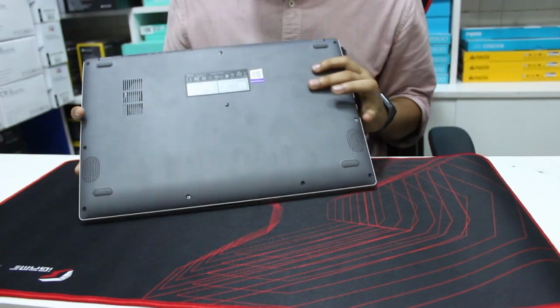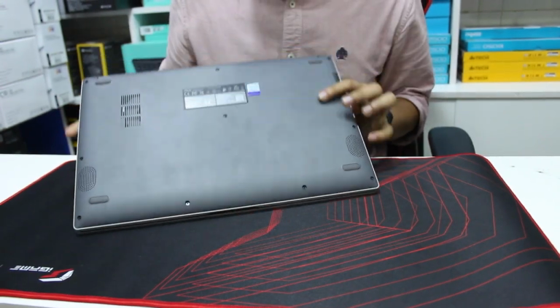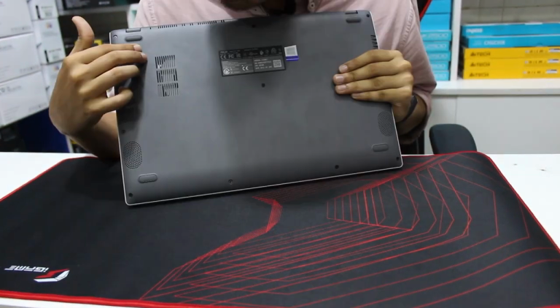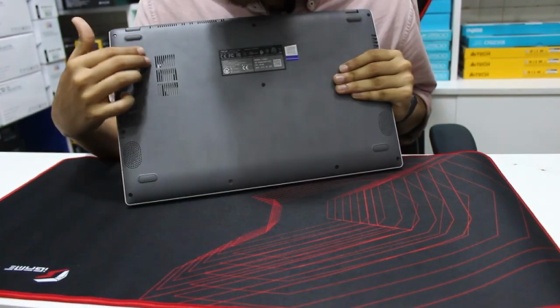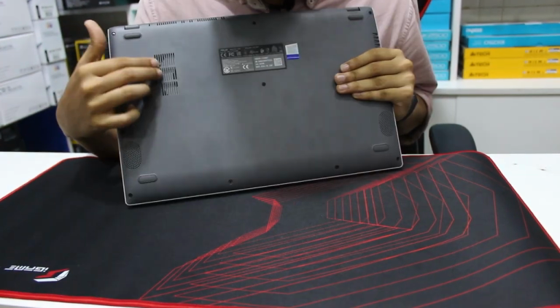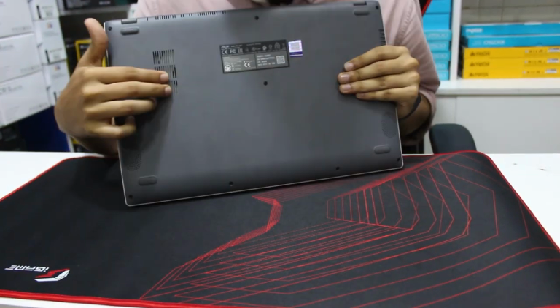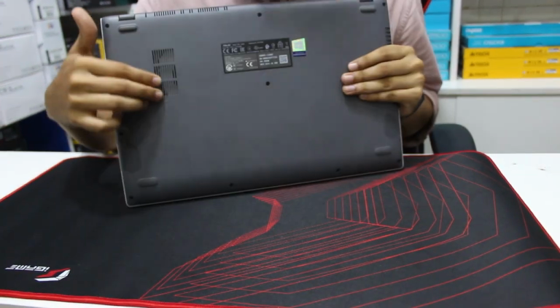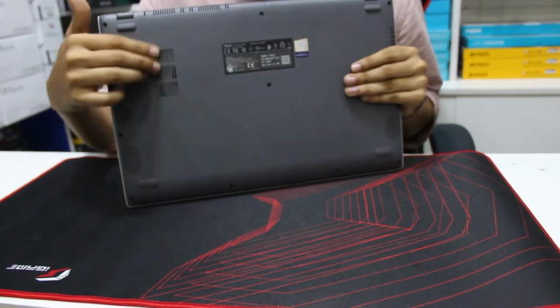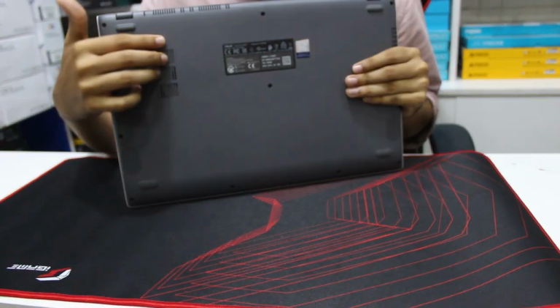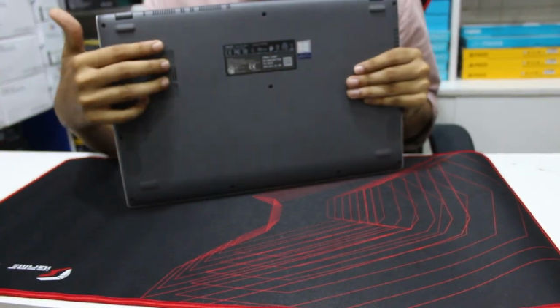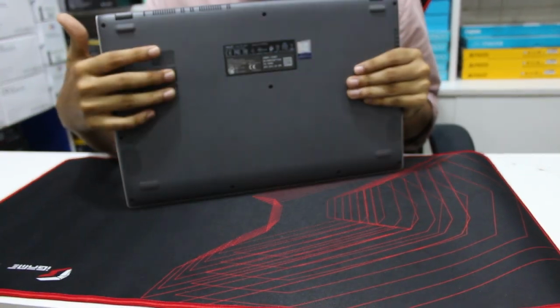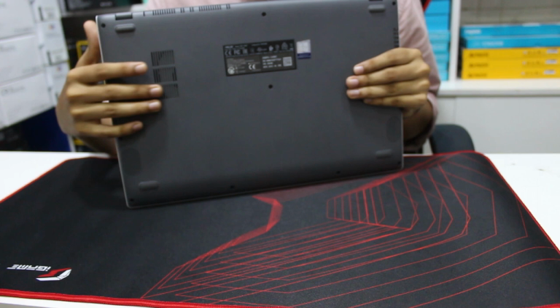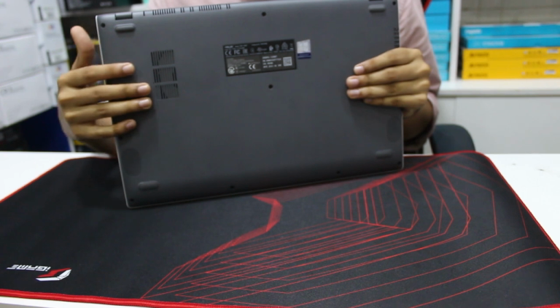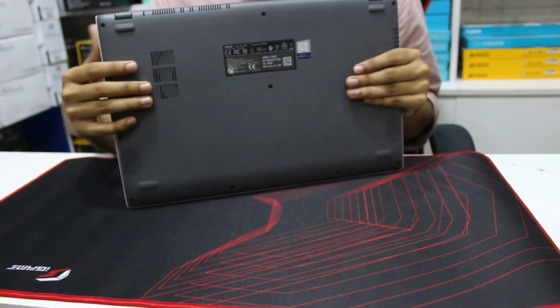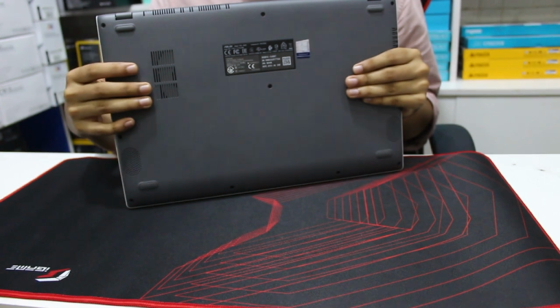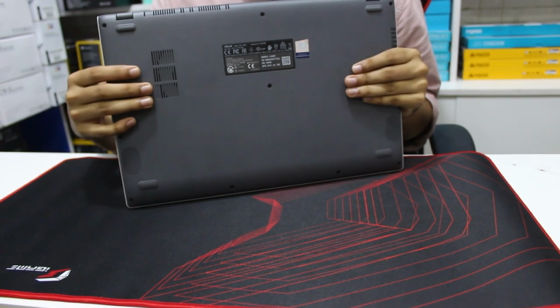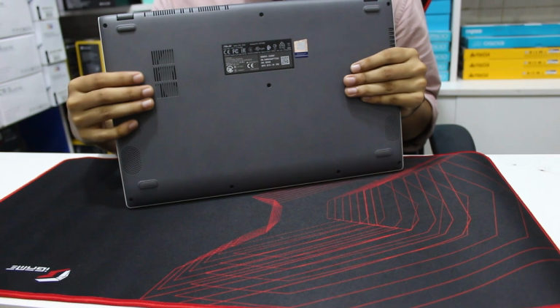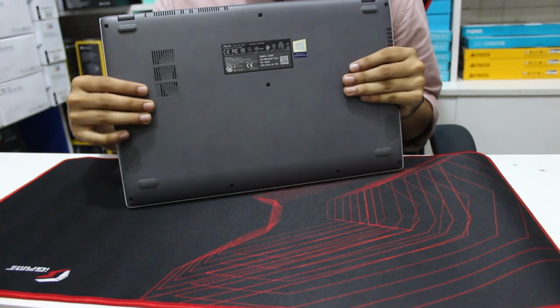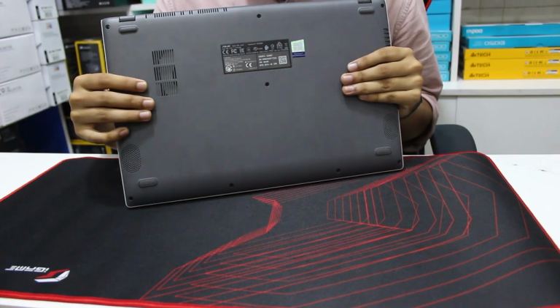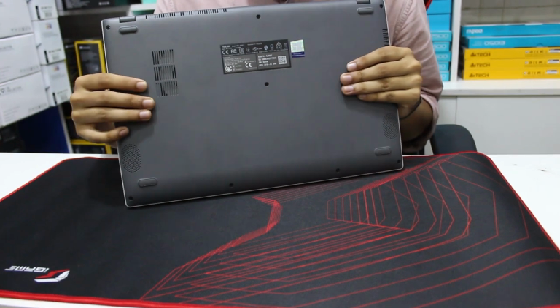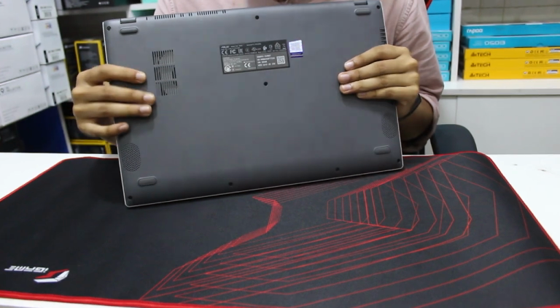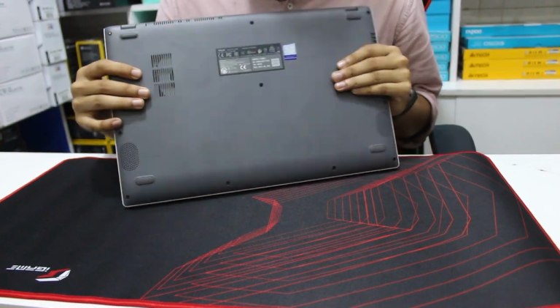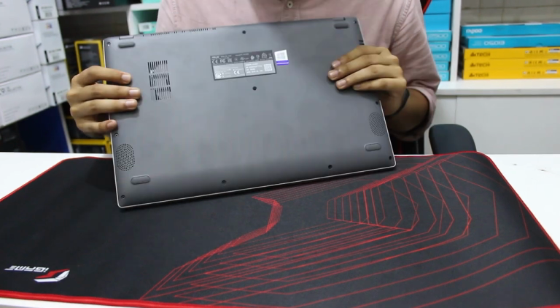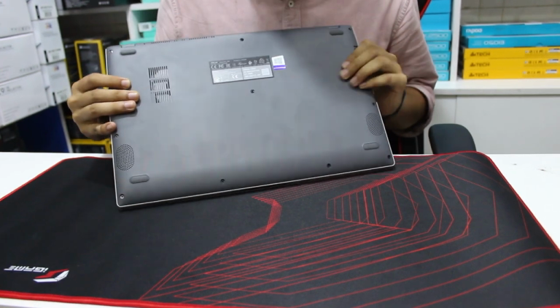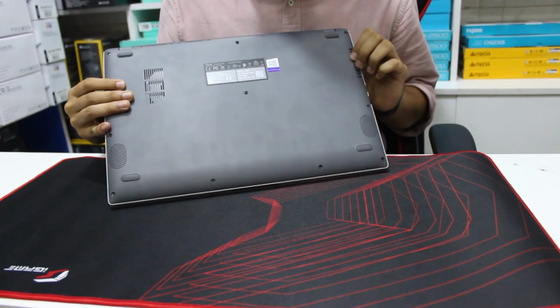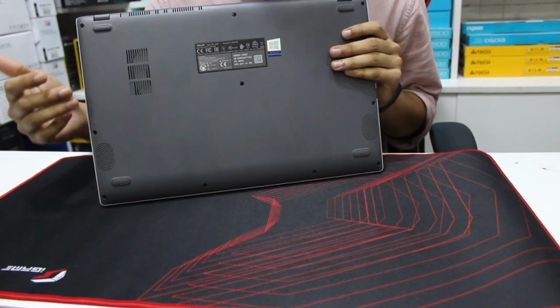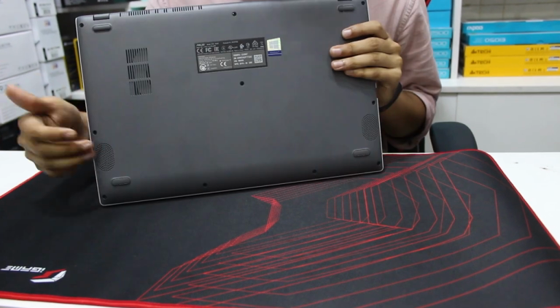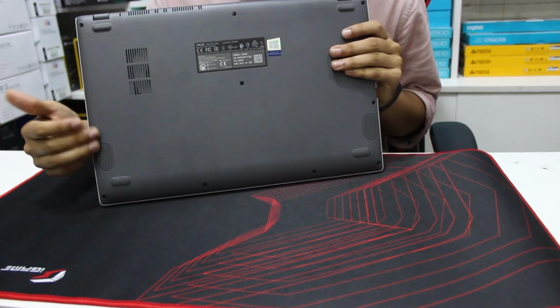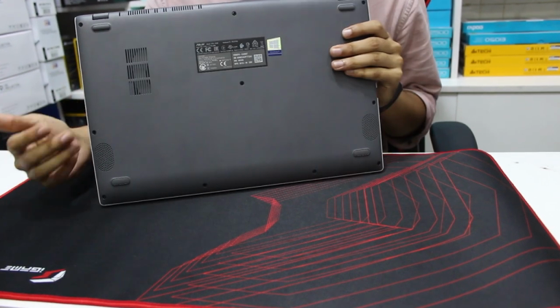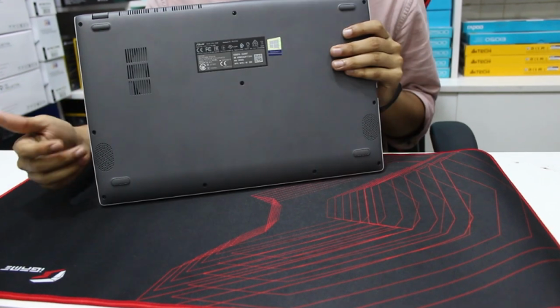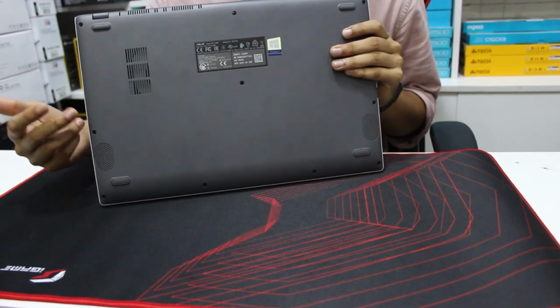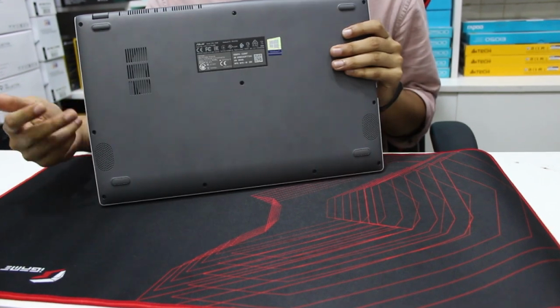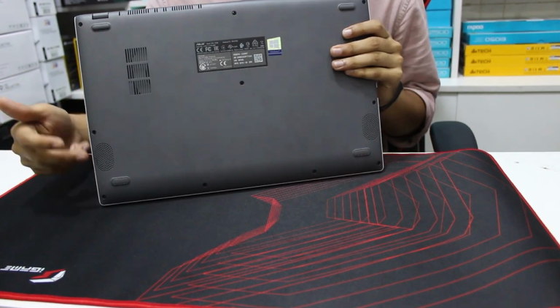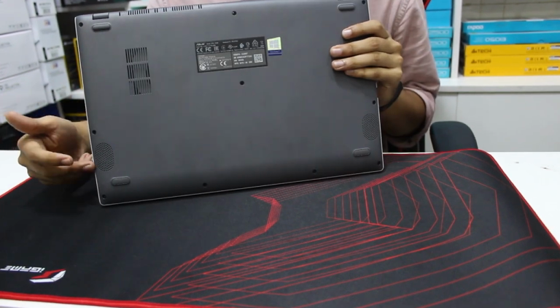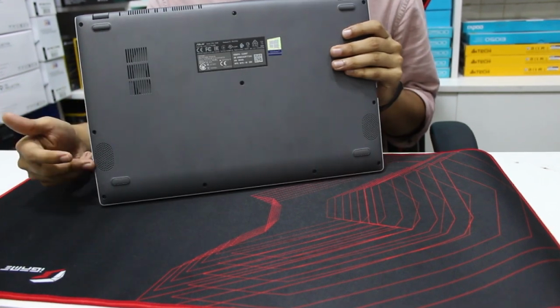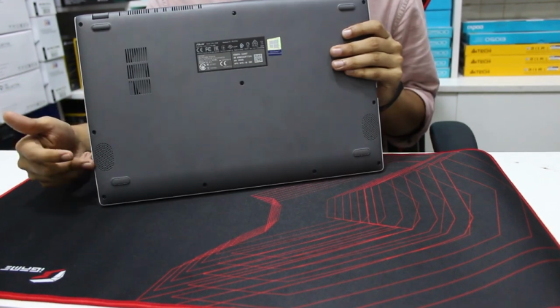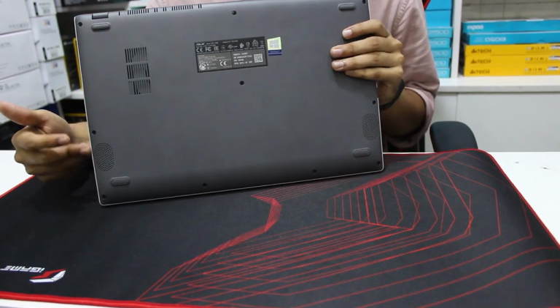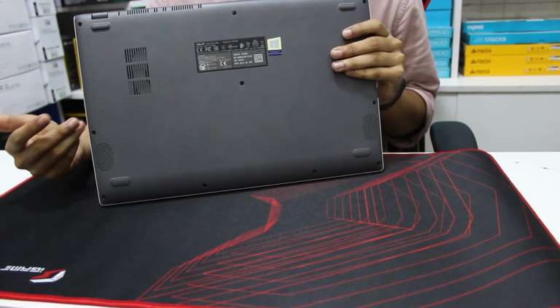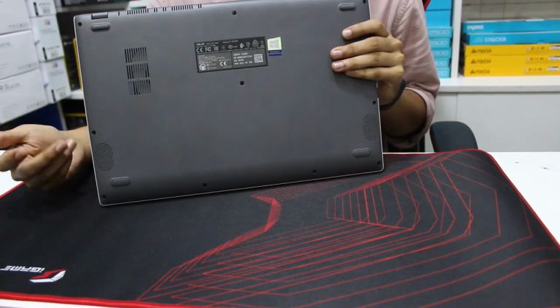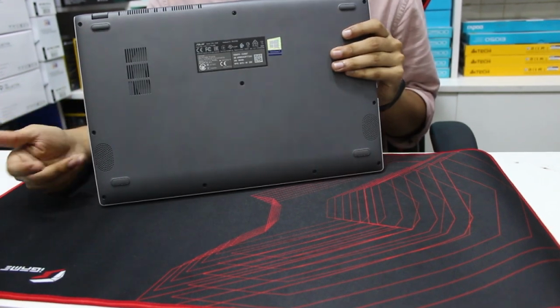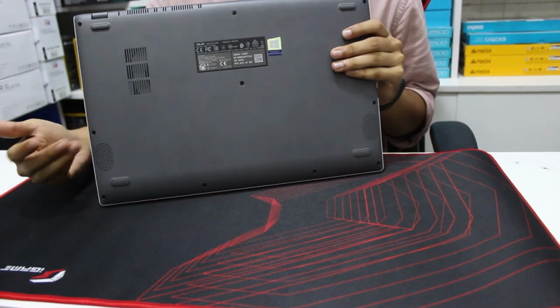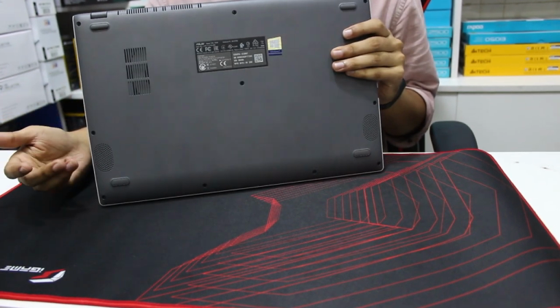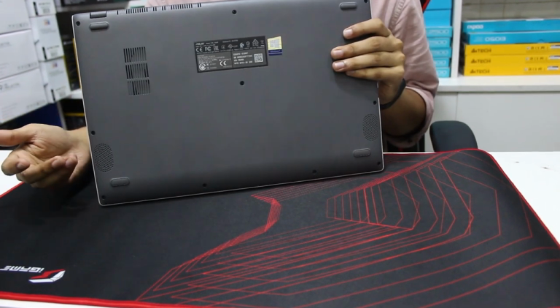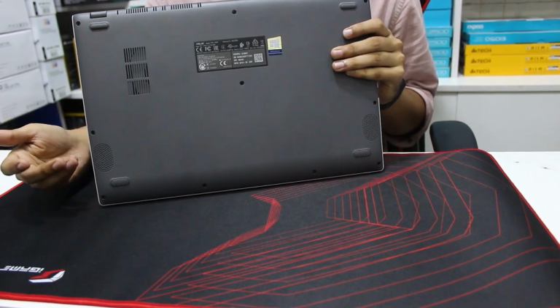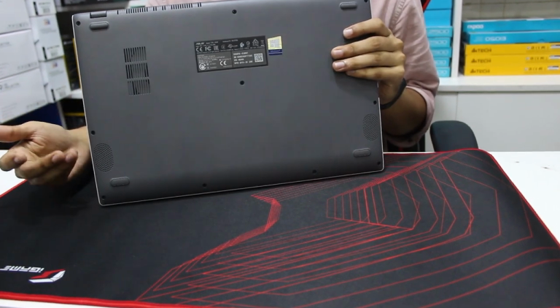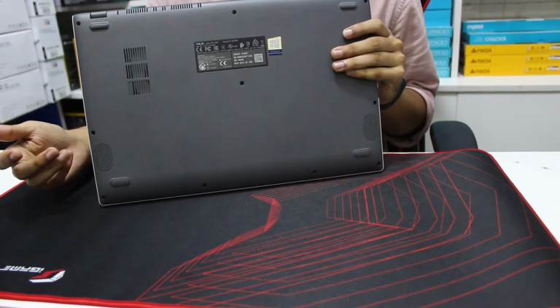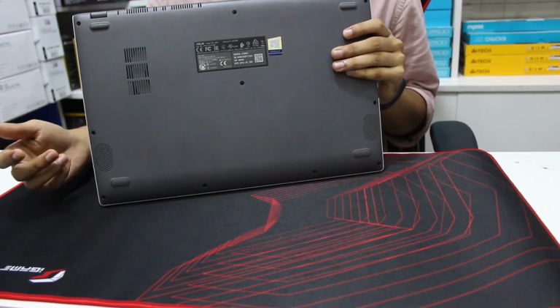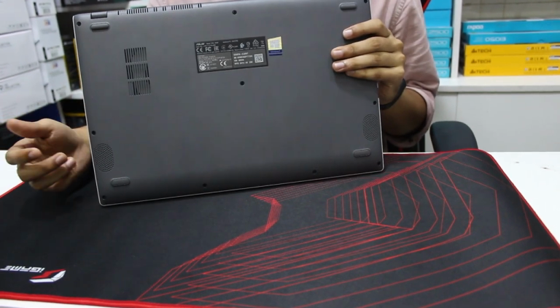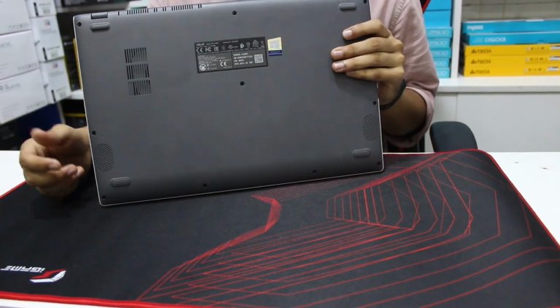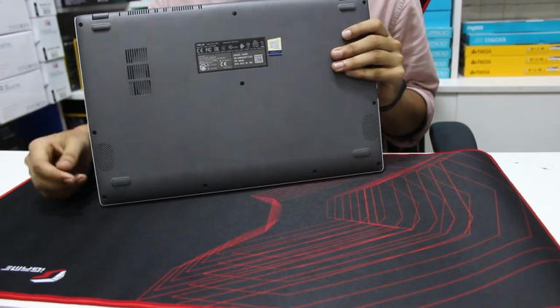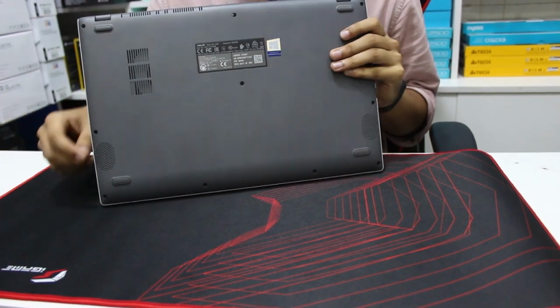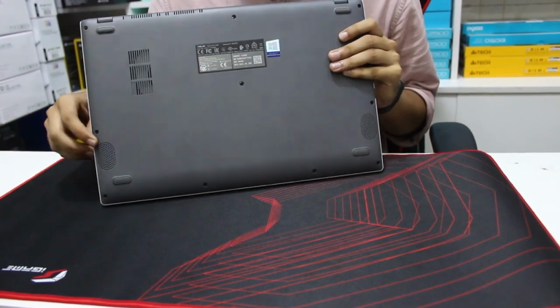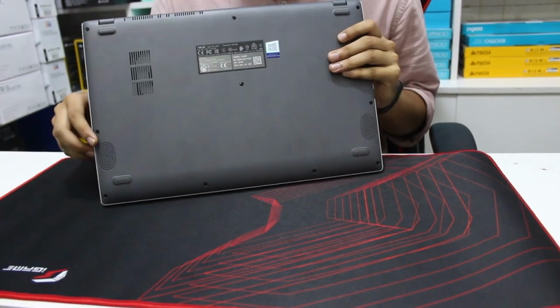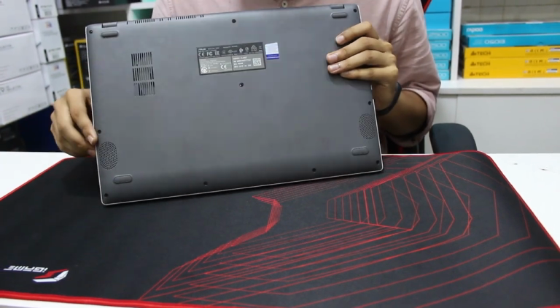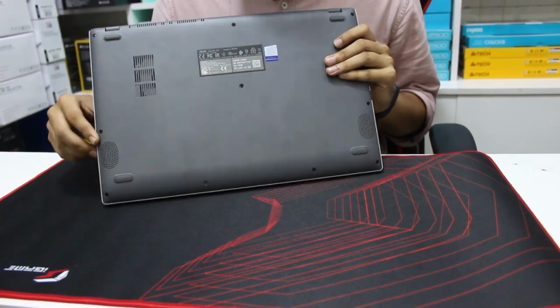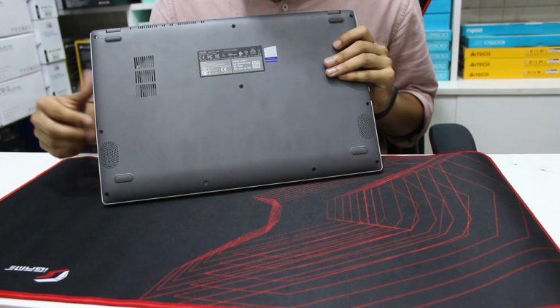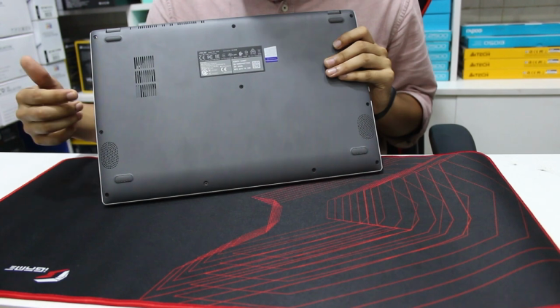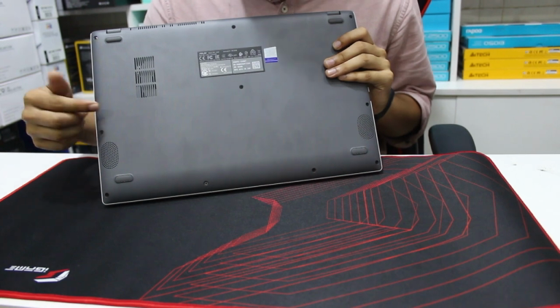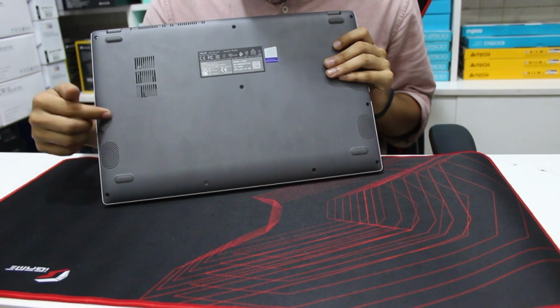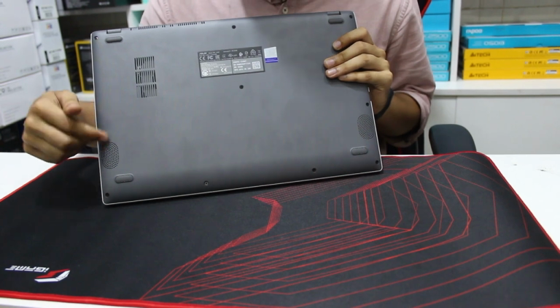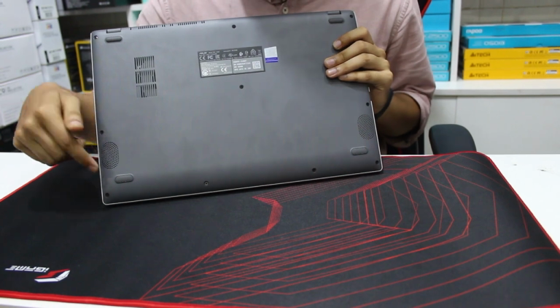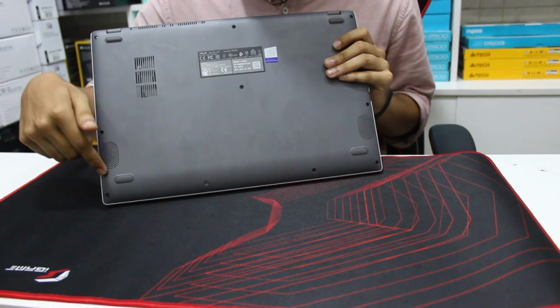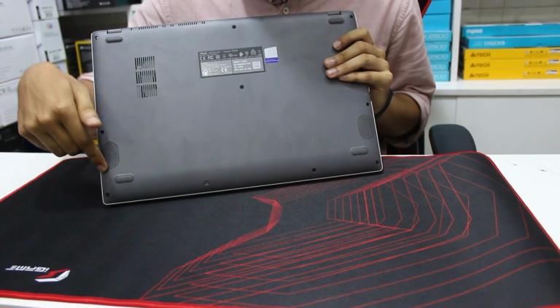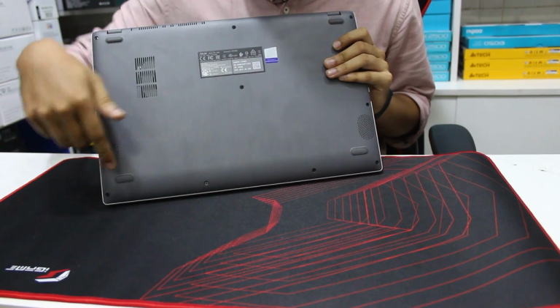There are ventilation options on the bottom side. SonicMaster technology is used here. There is audio output and speakers on the left side.